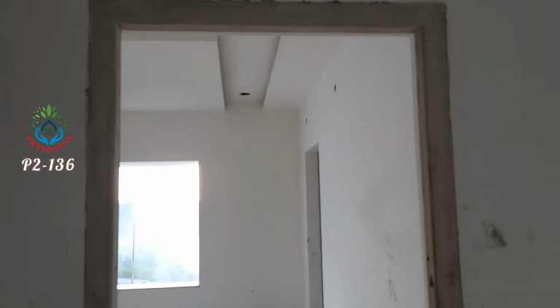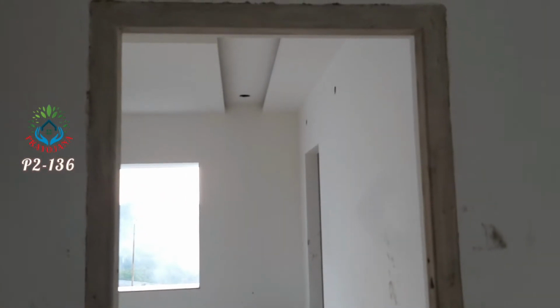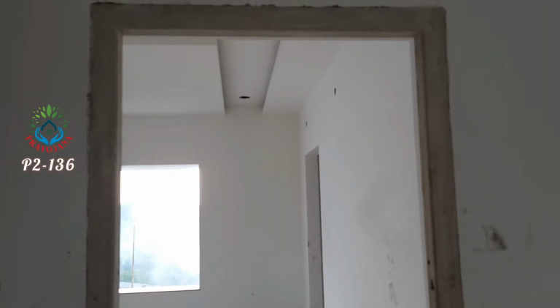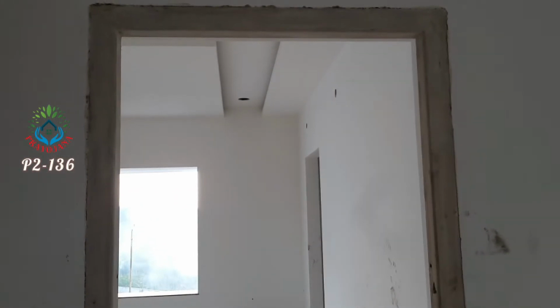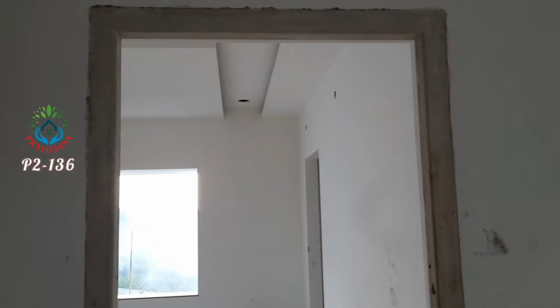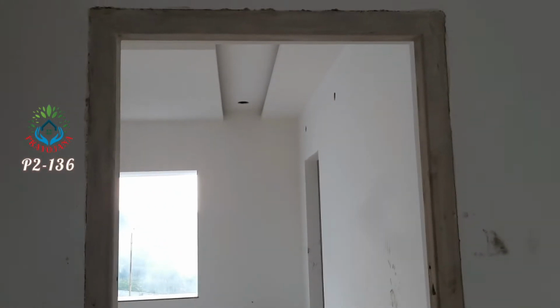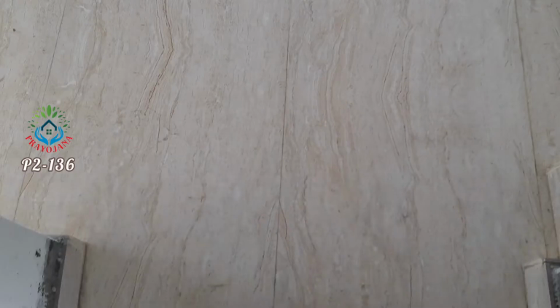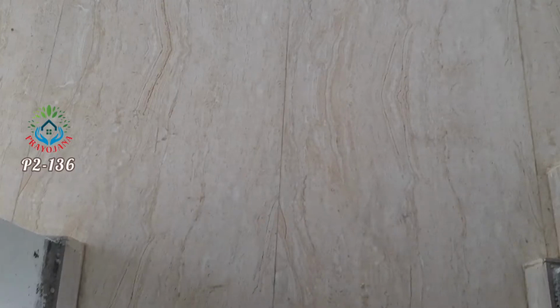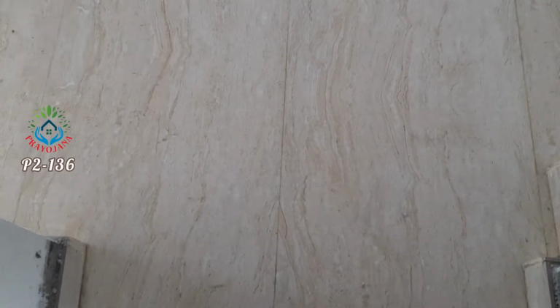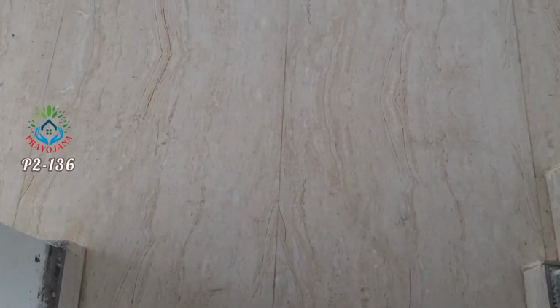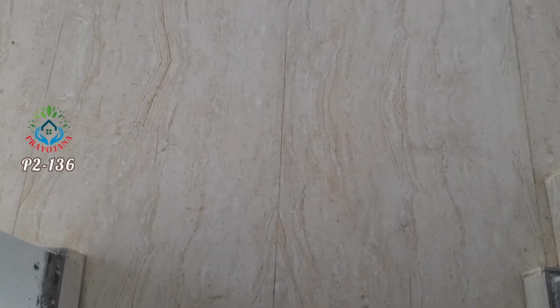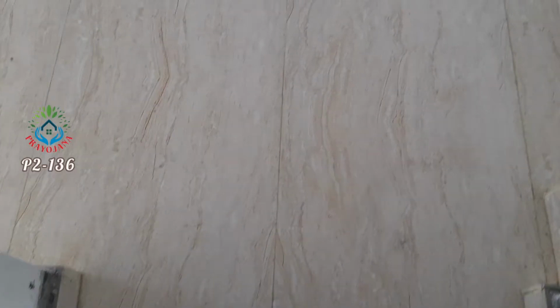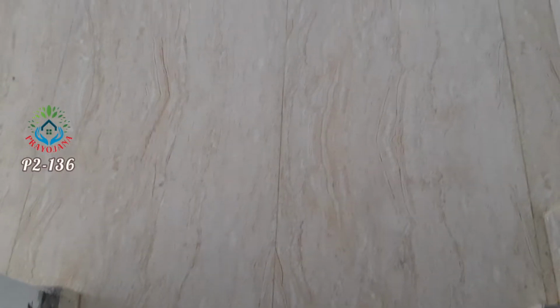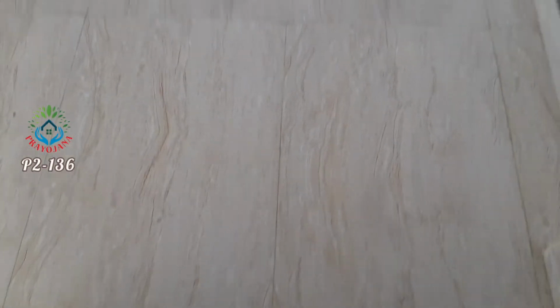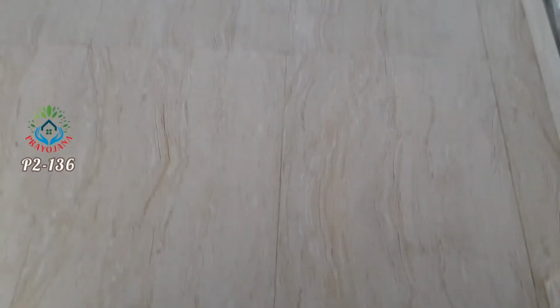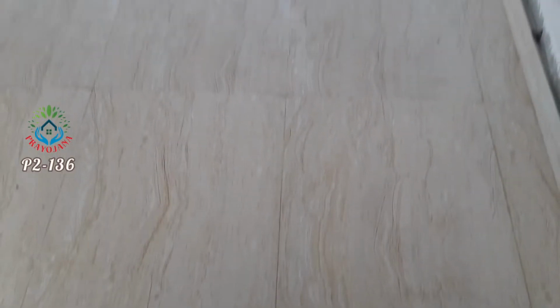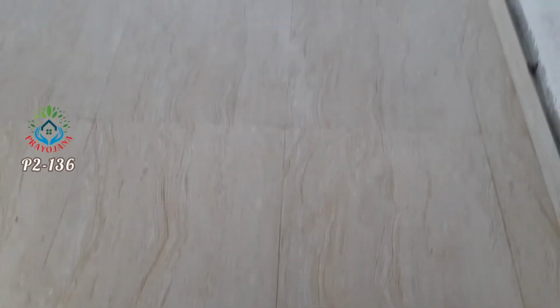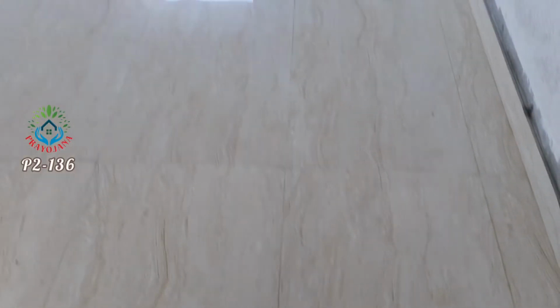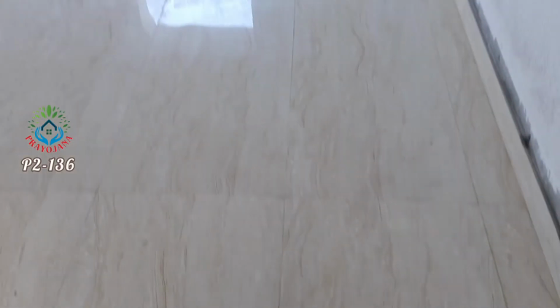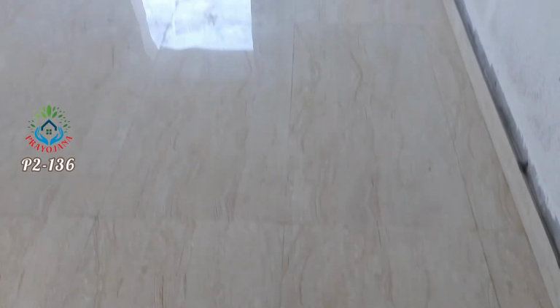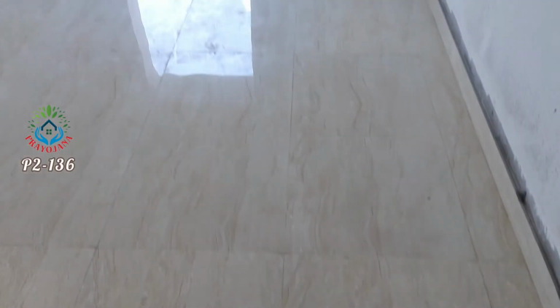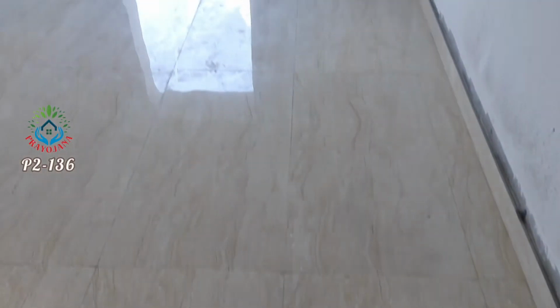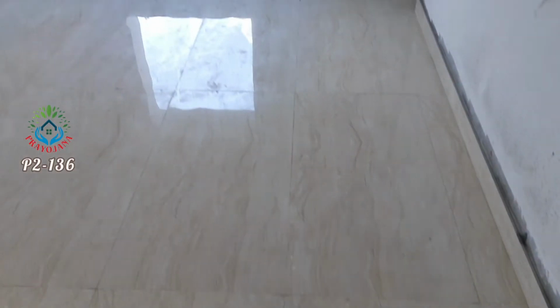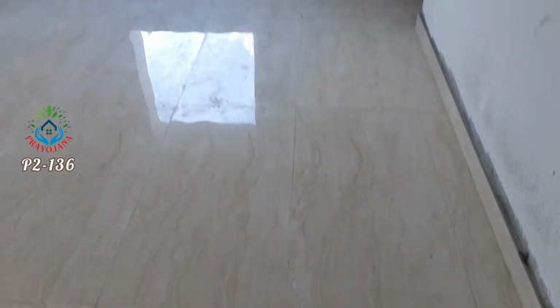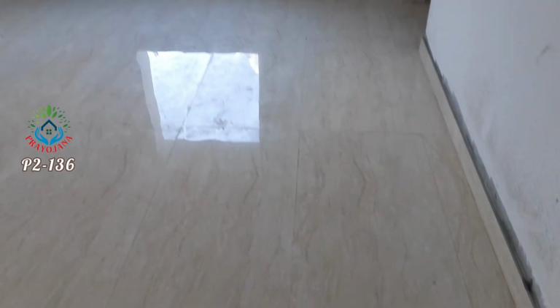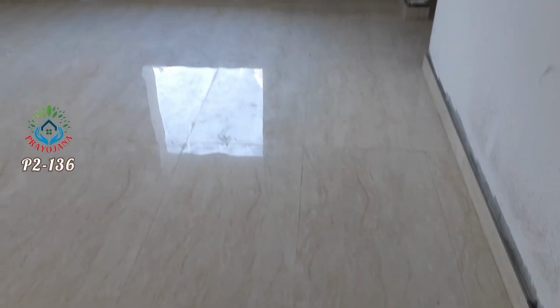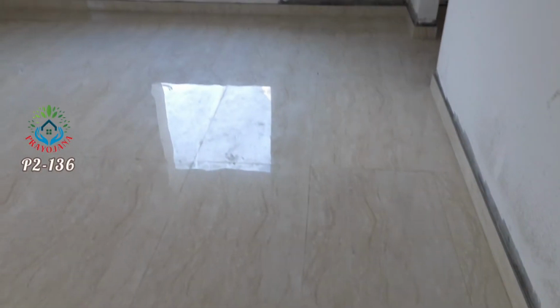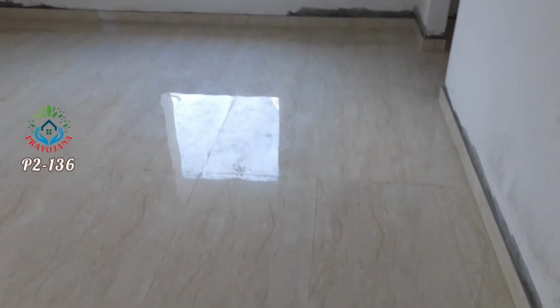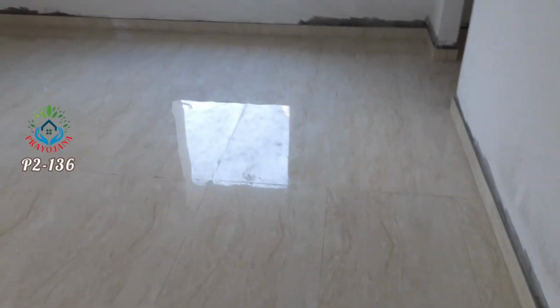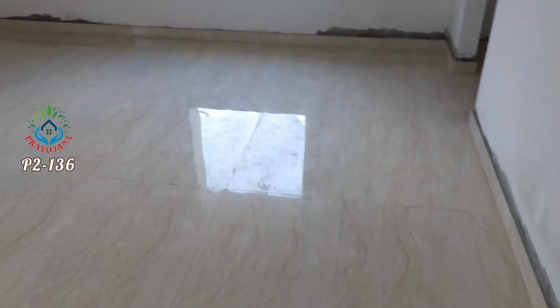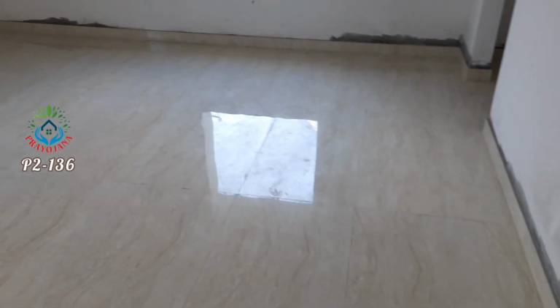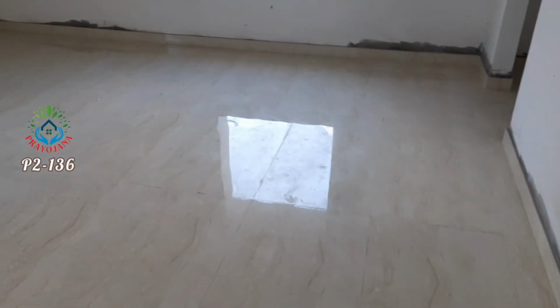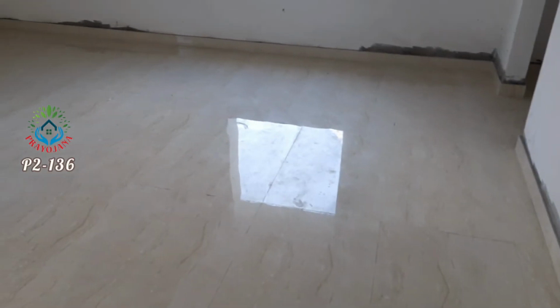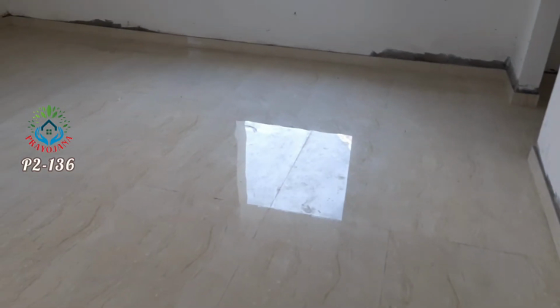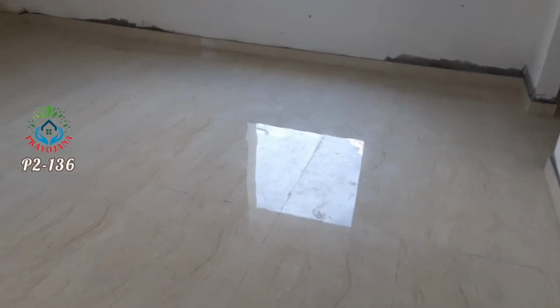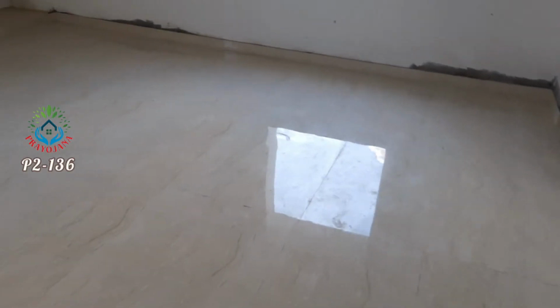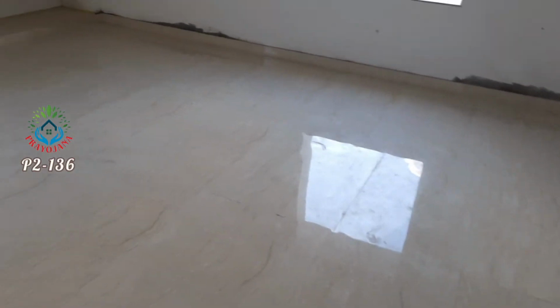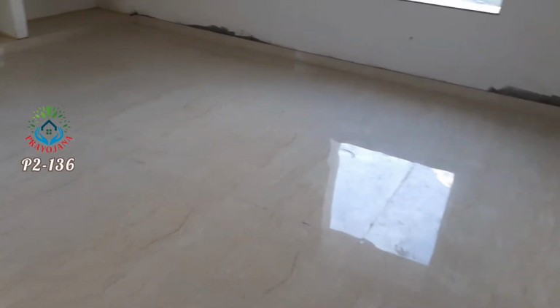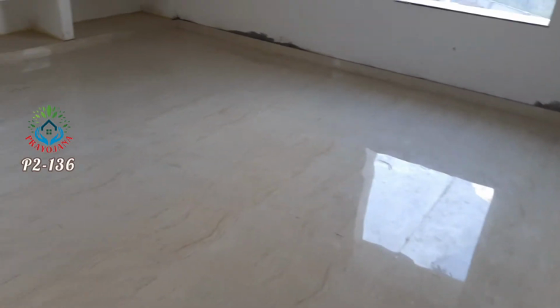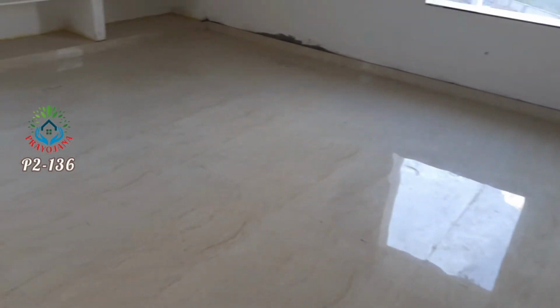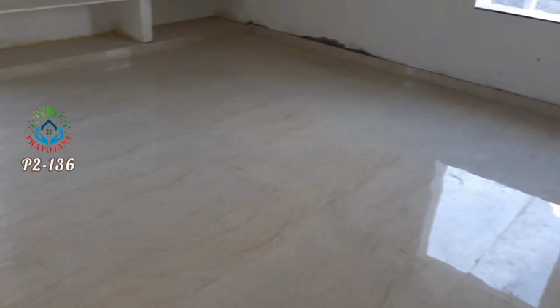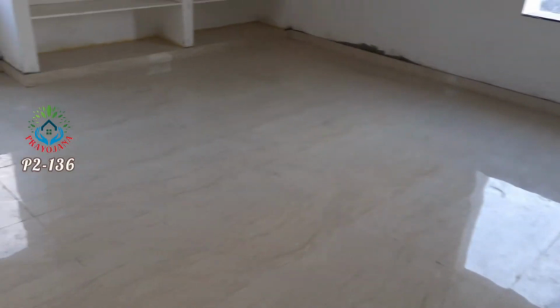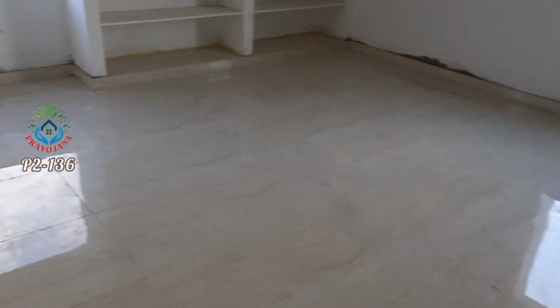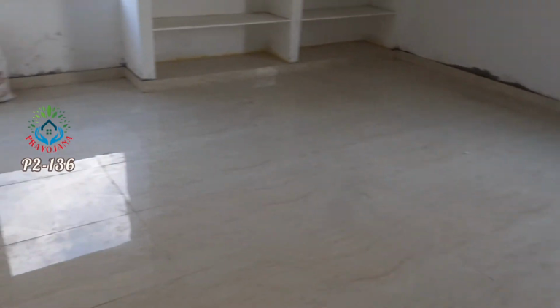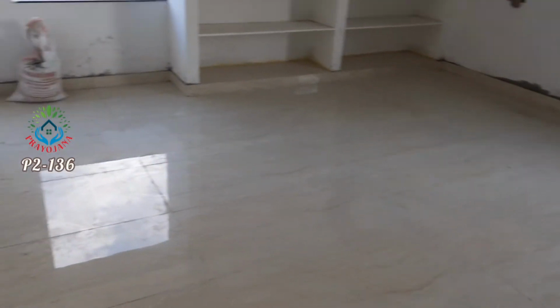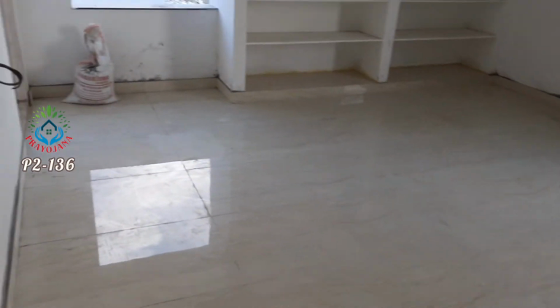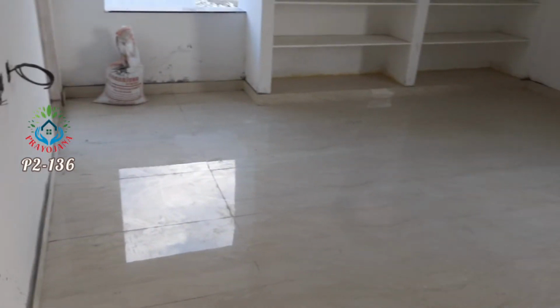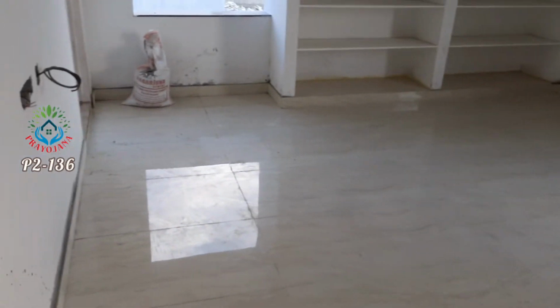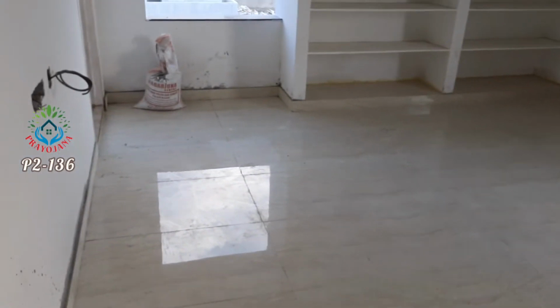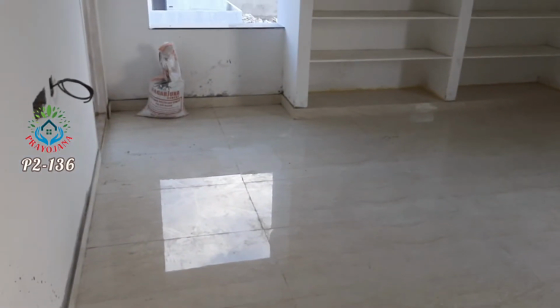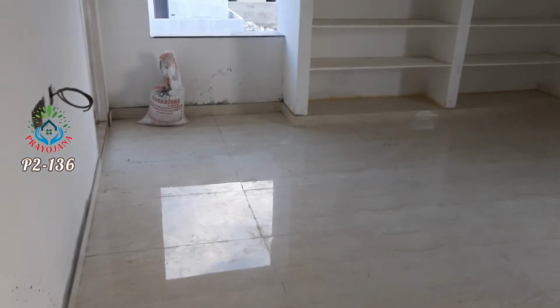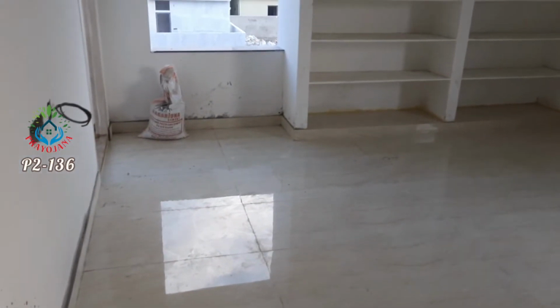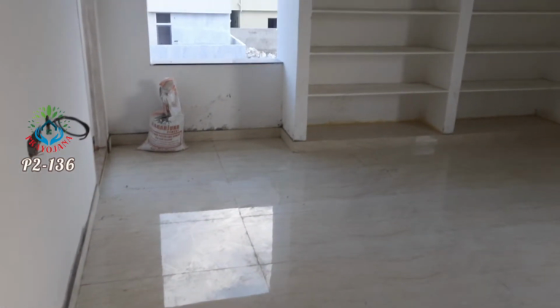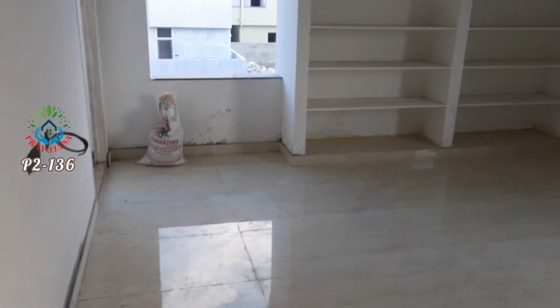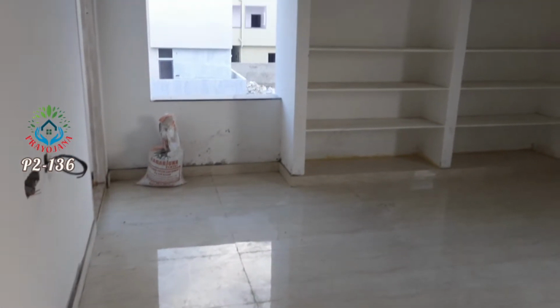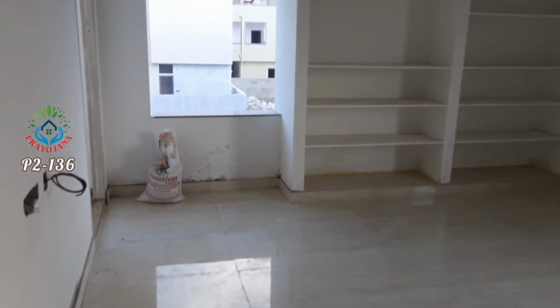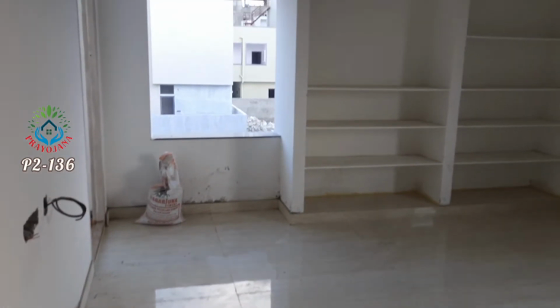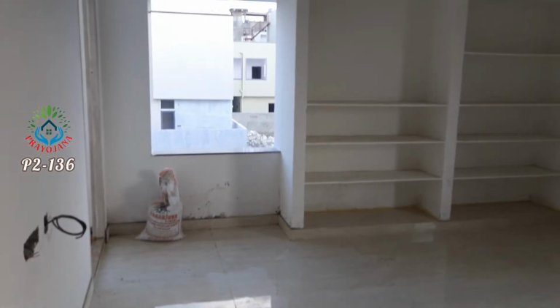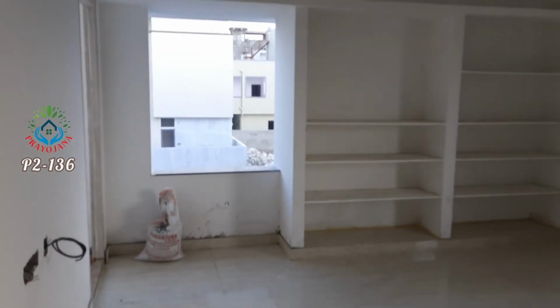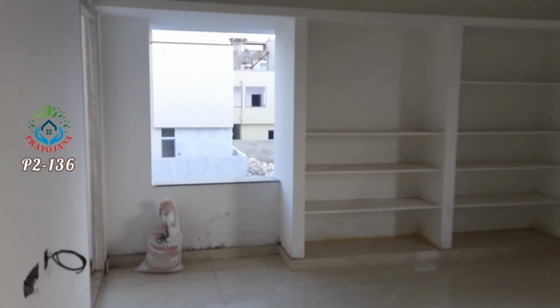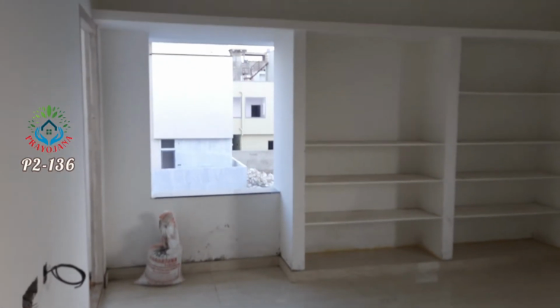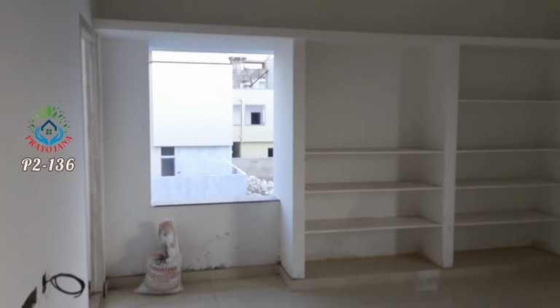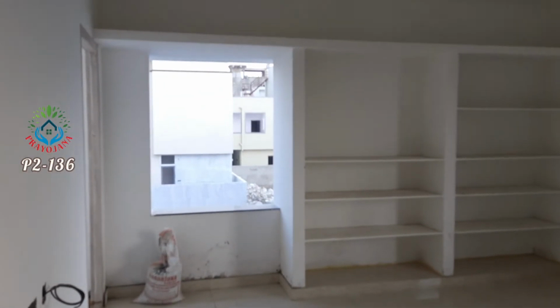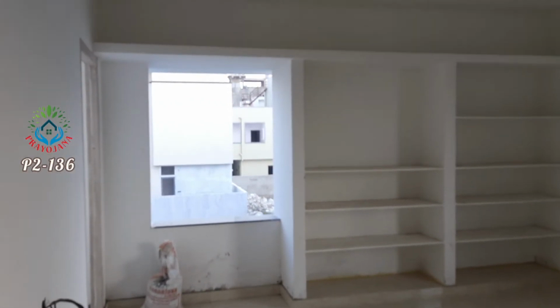We are going into the bedroom. This bedroom is very spacious on the side of the street.